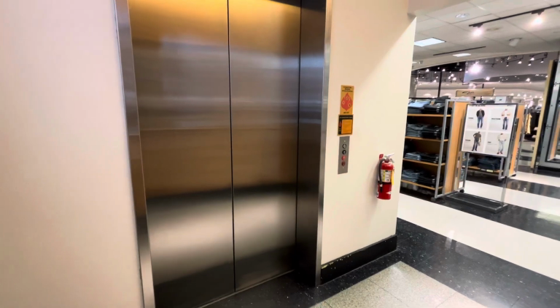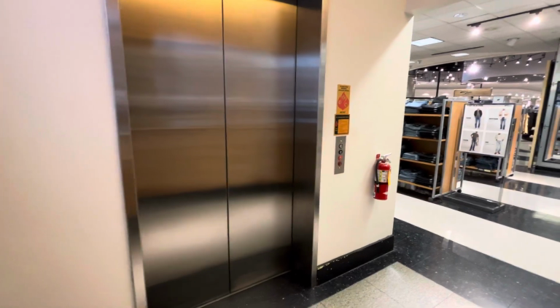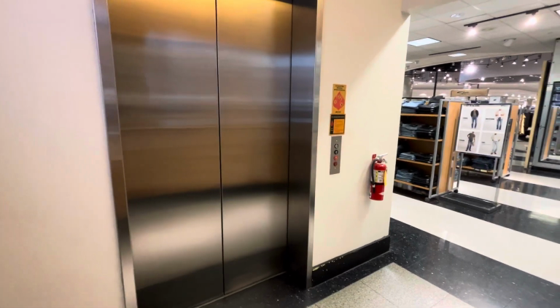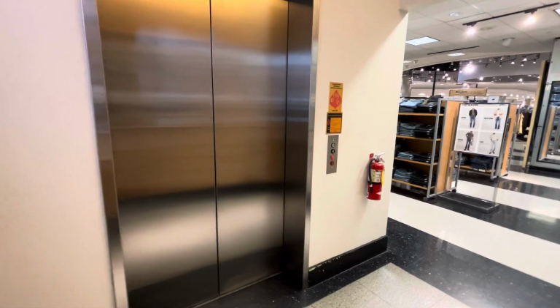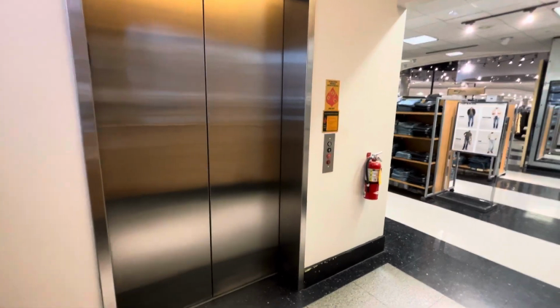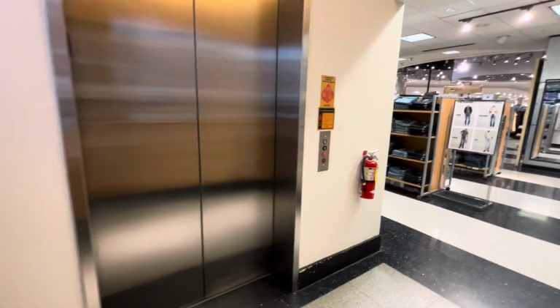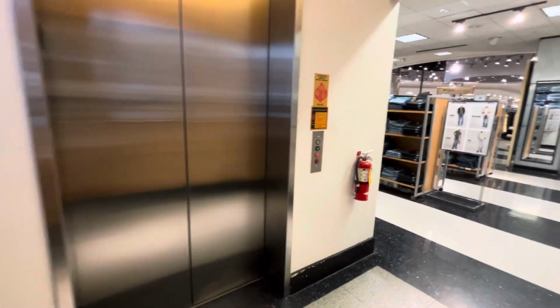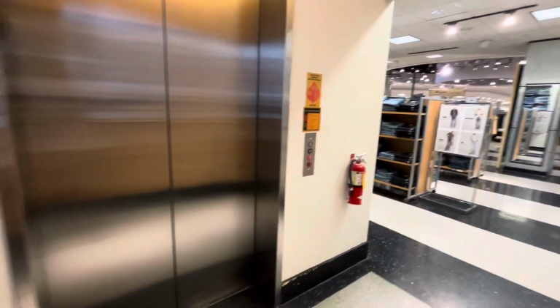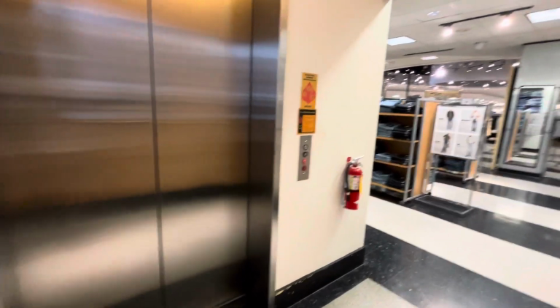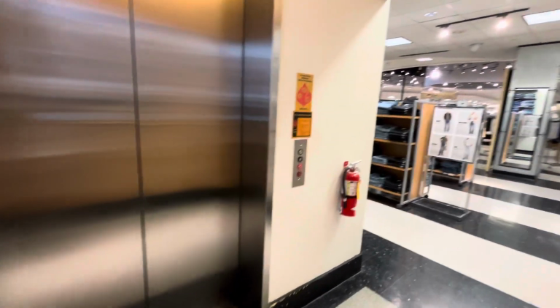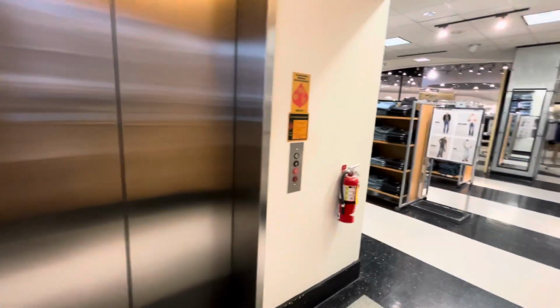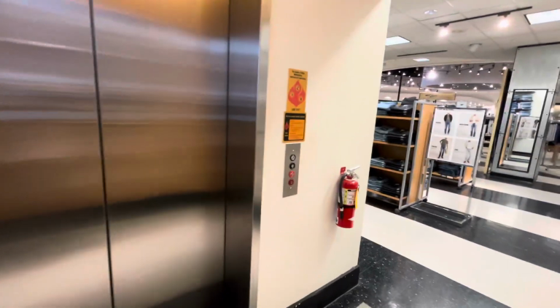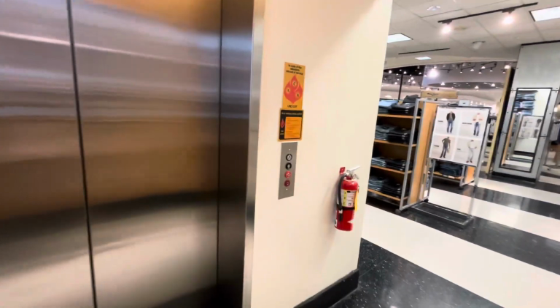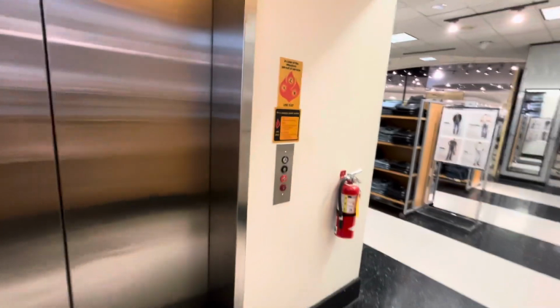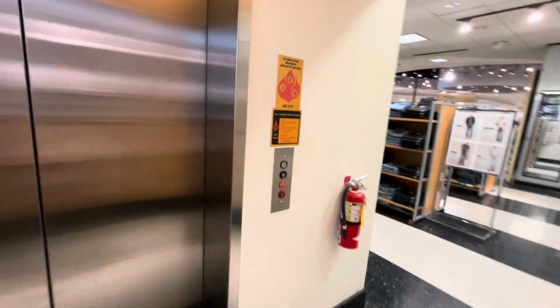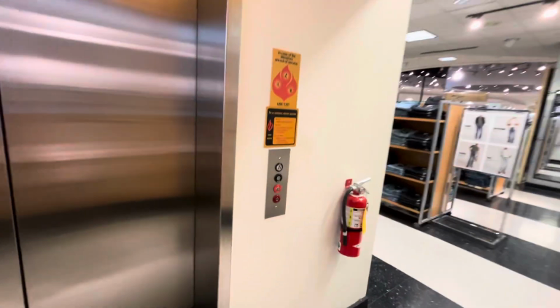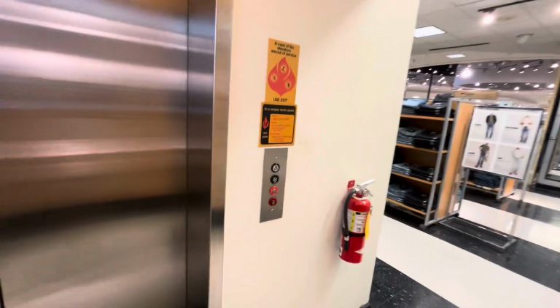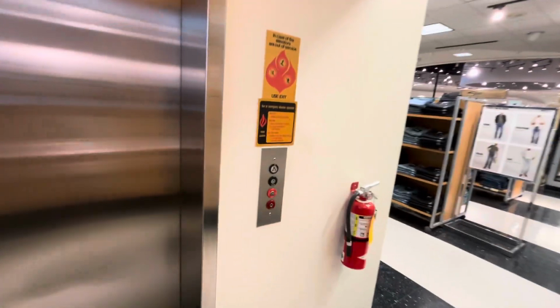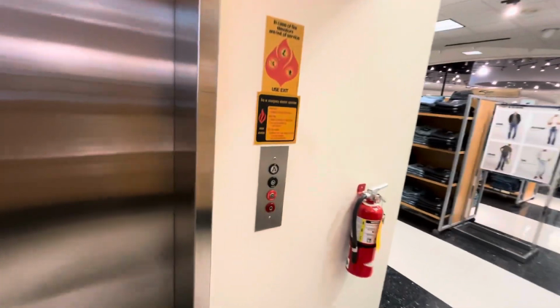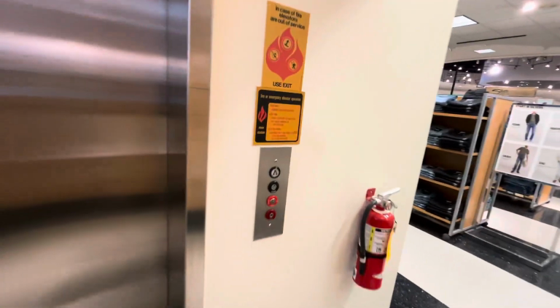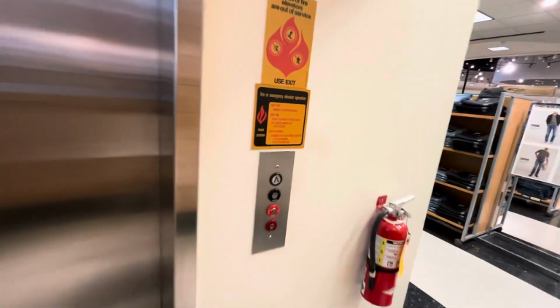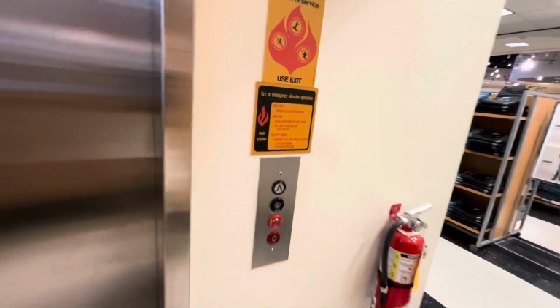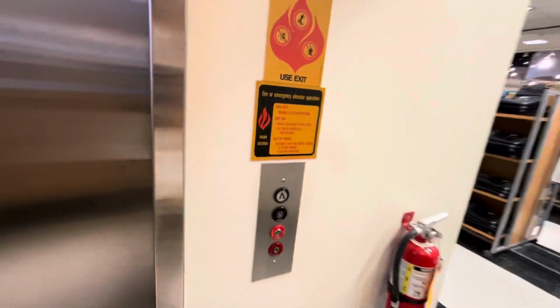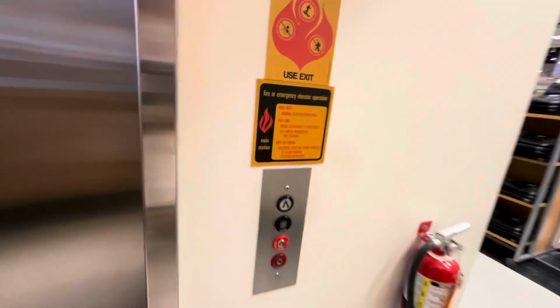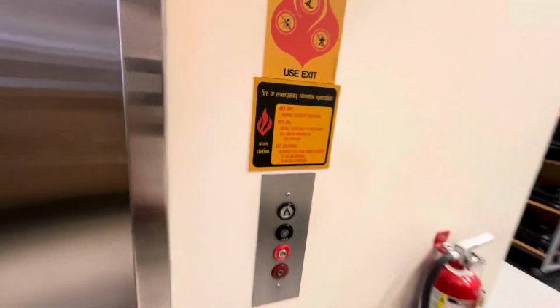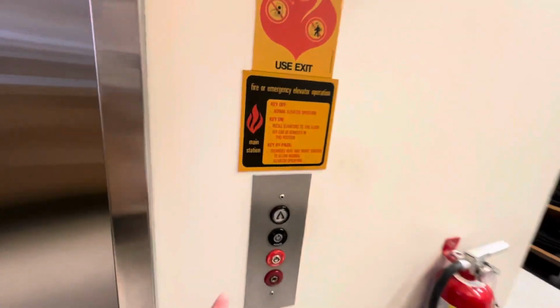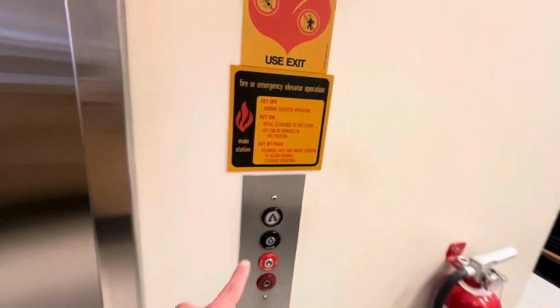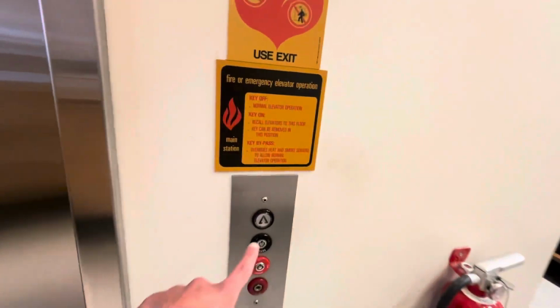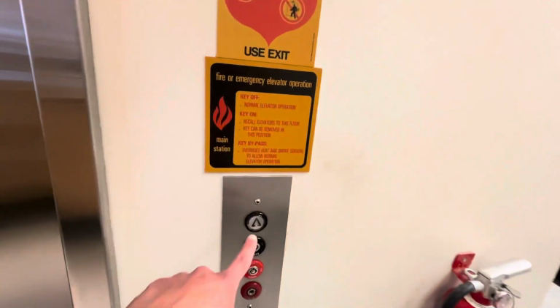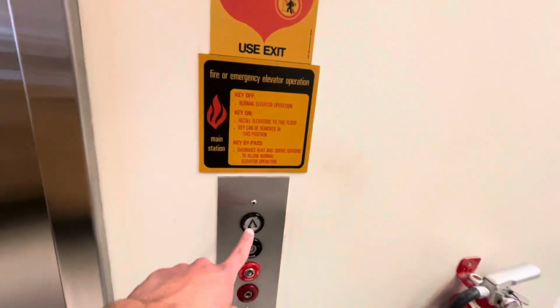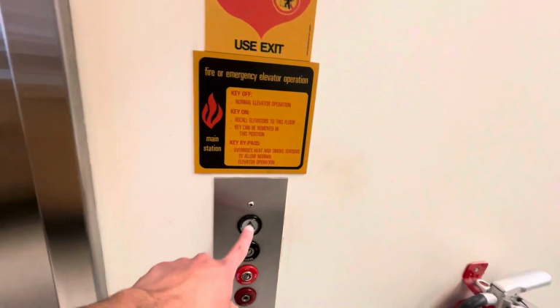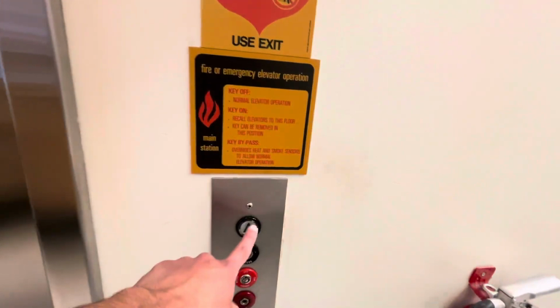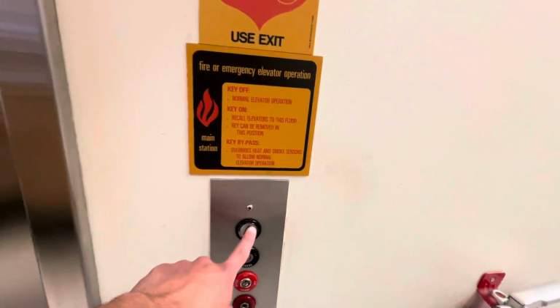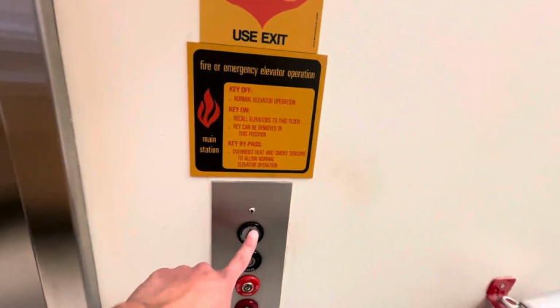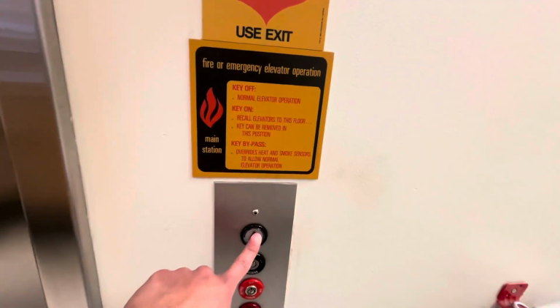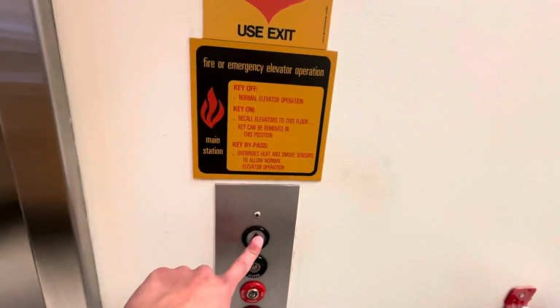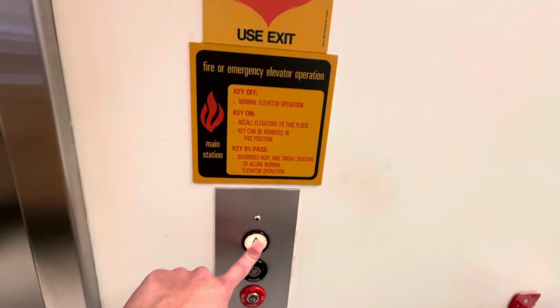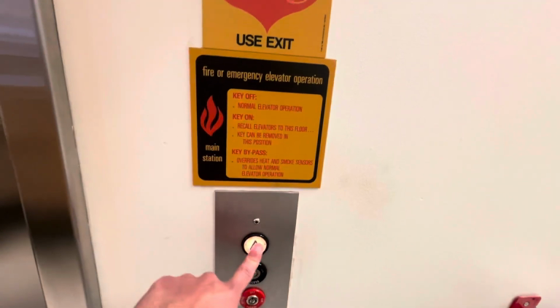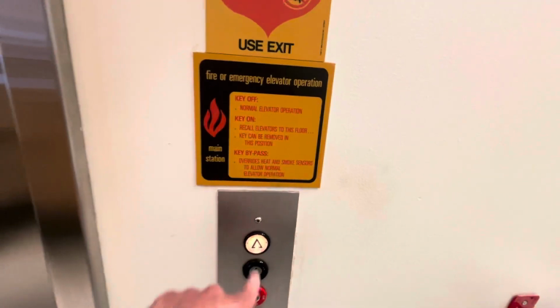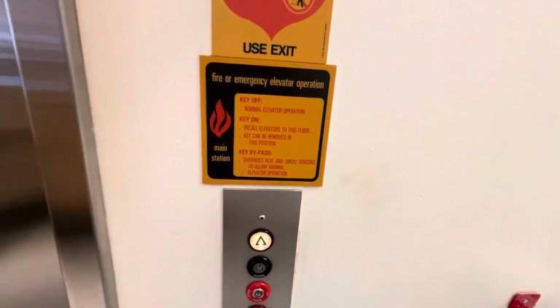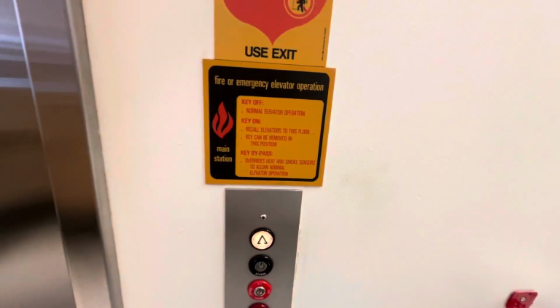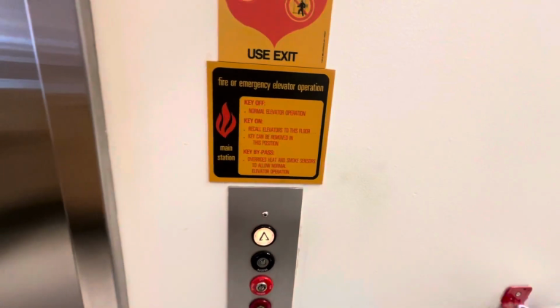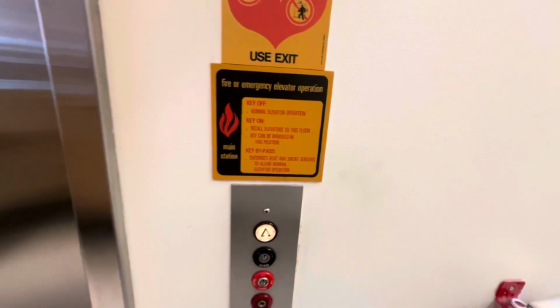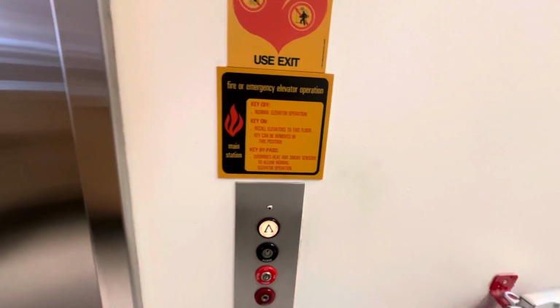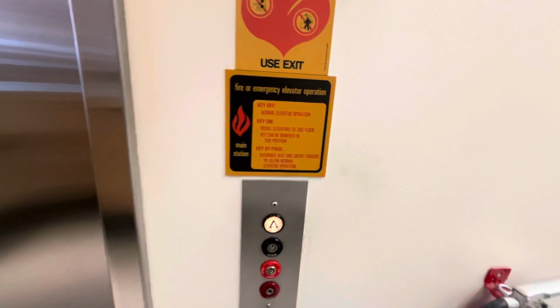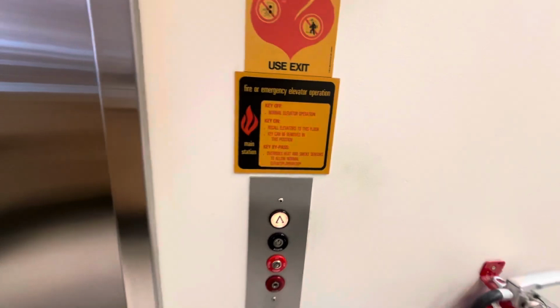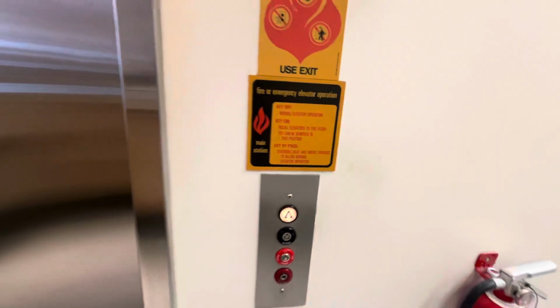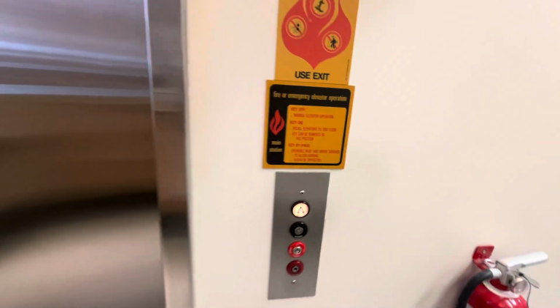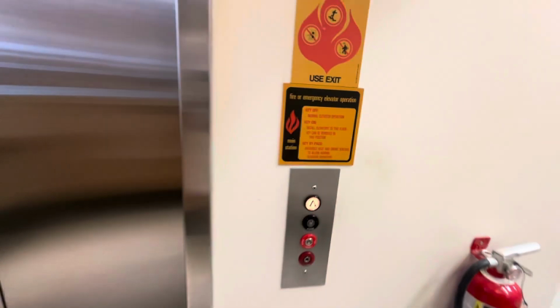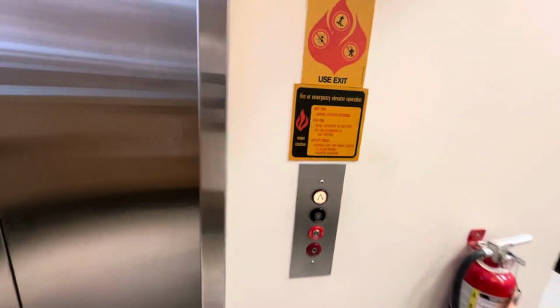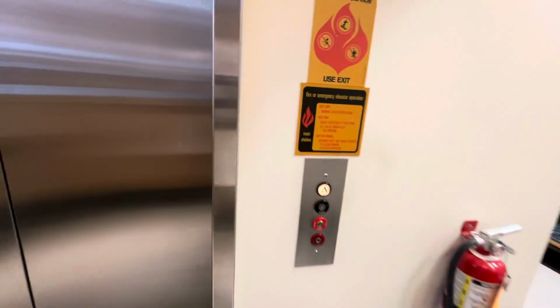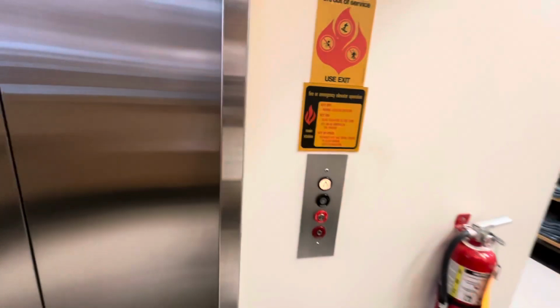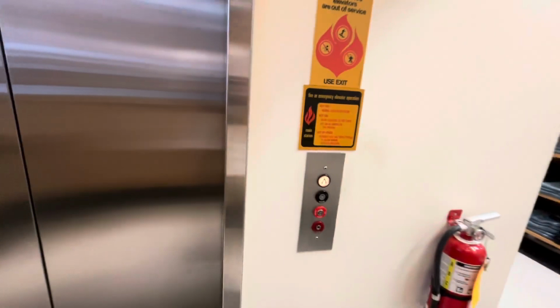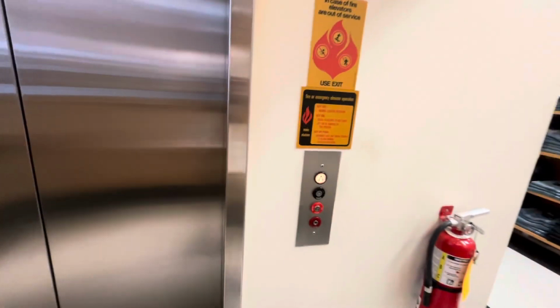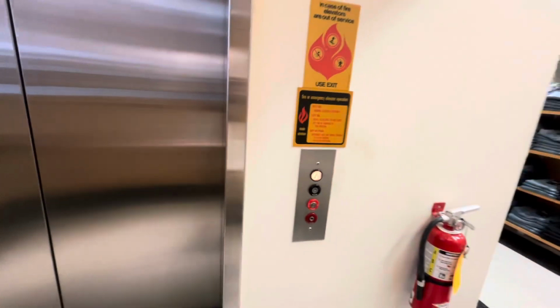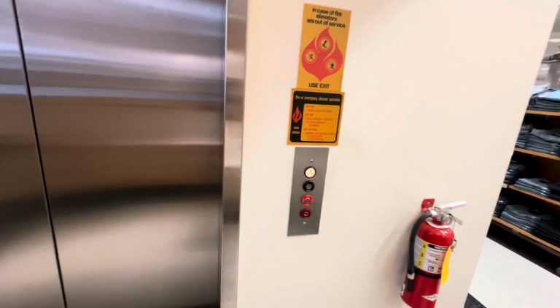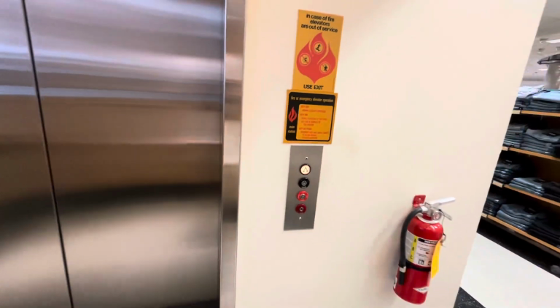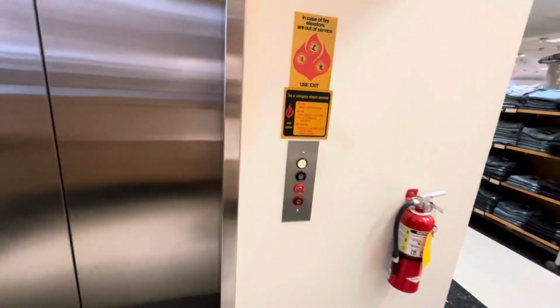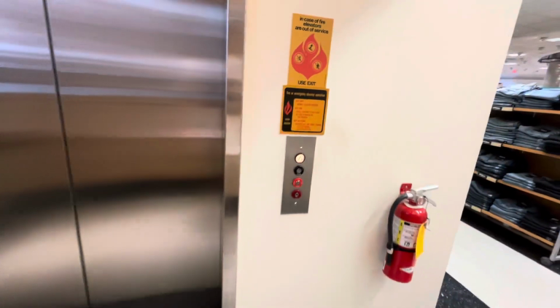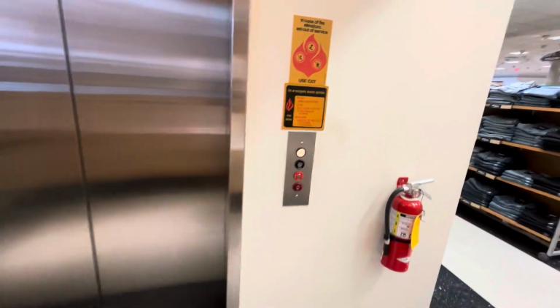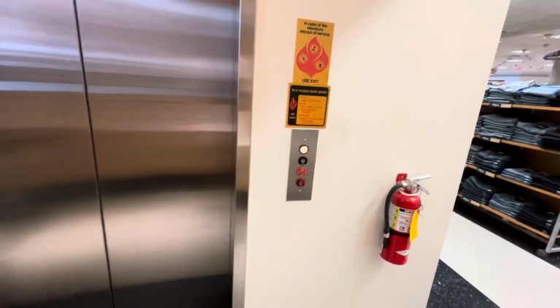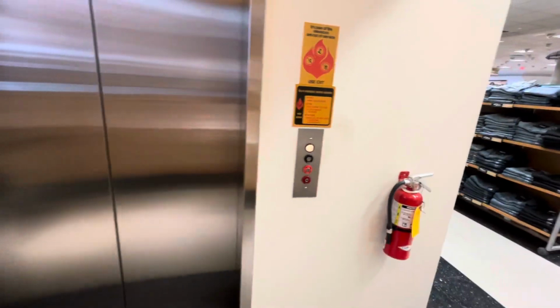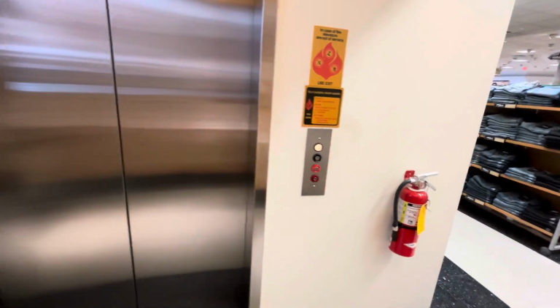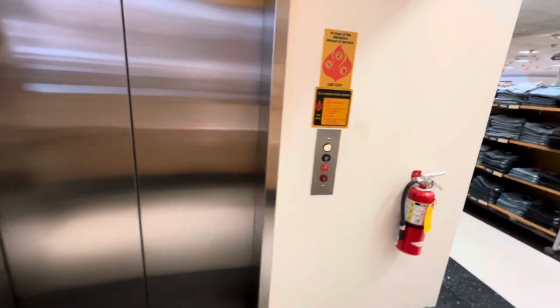This is the other elevator at Franklin Park Mall, Toledo, Ohio. It's a Montgomery Kone.